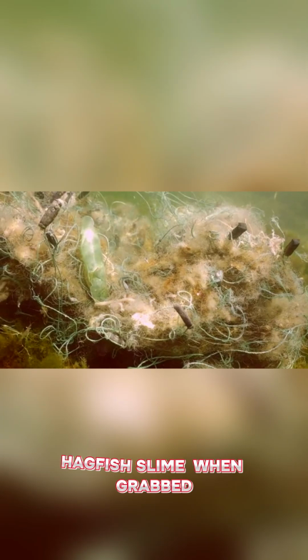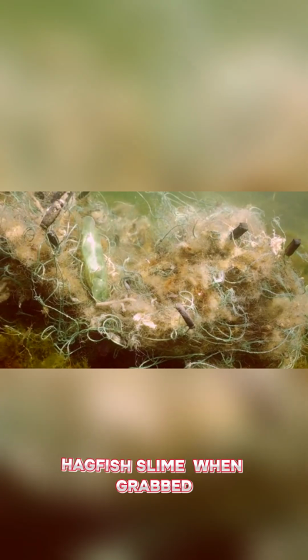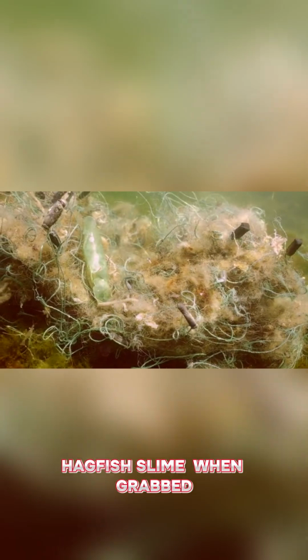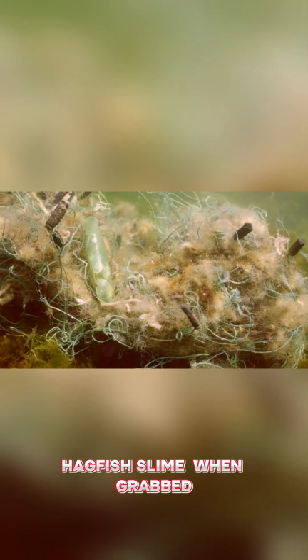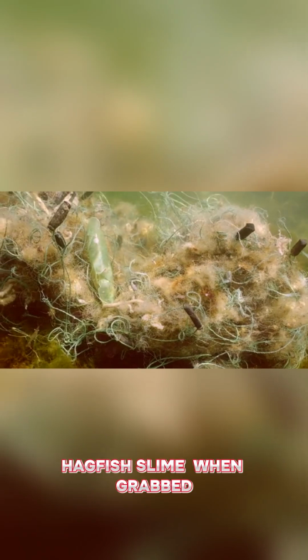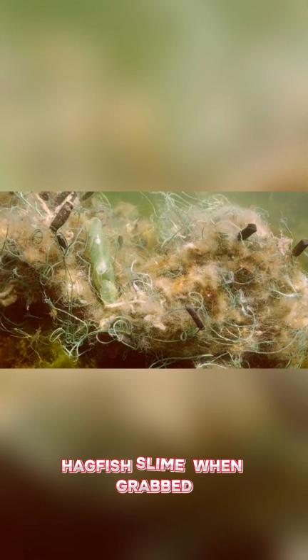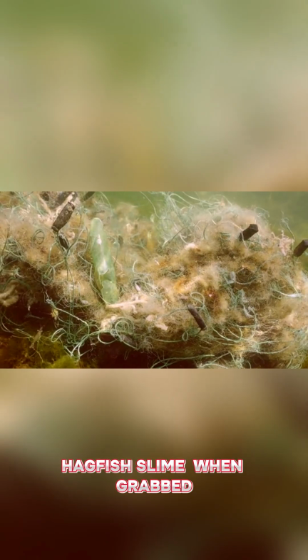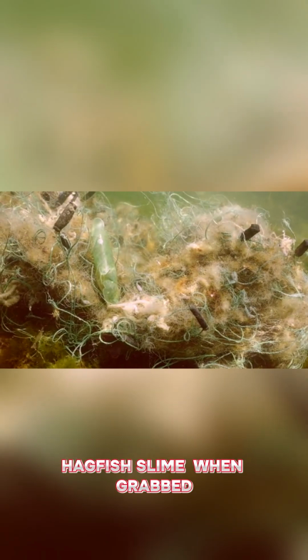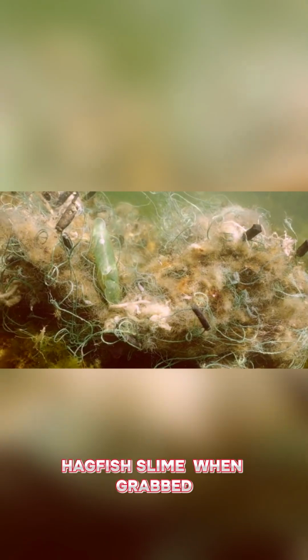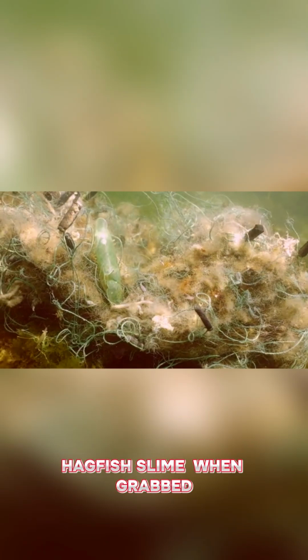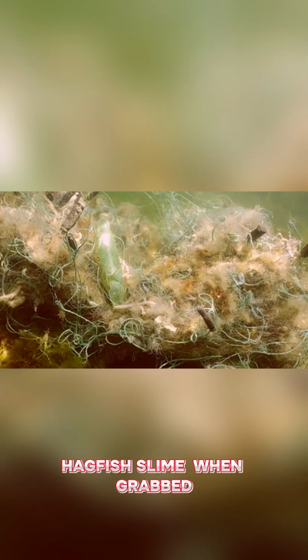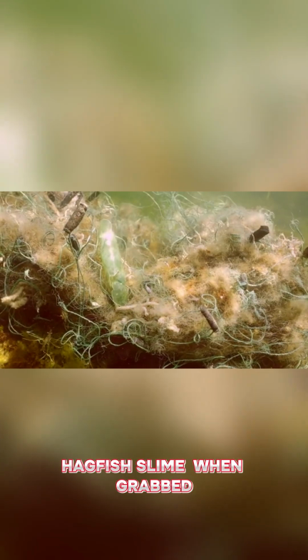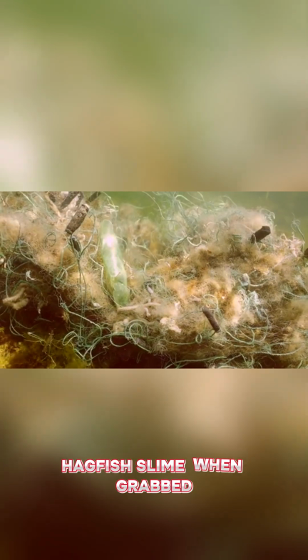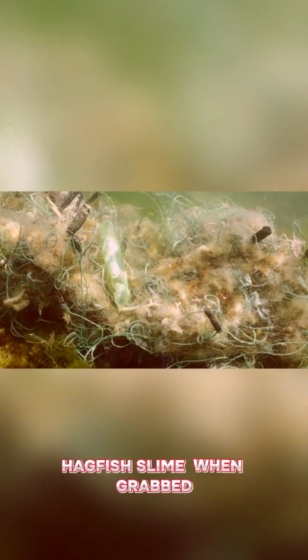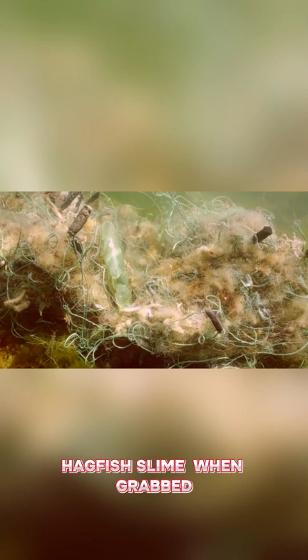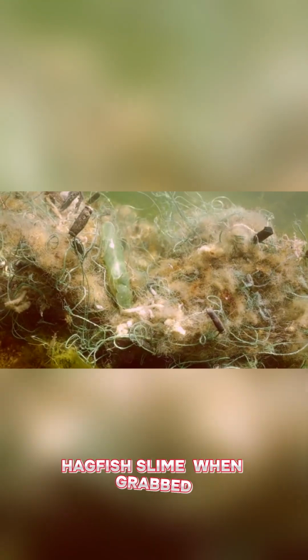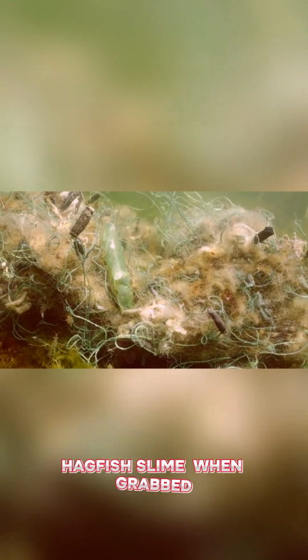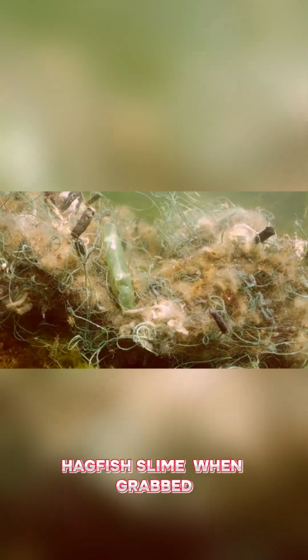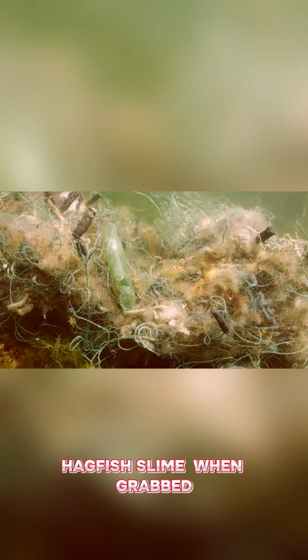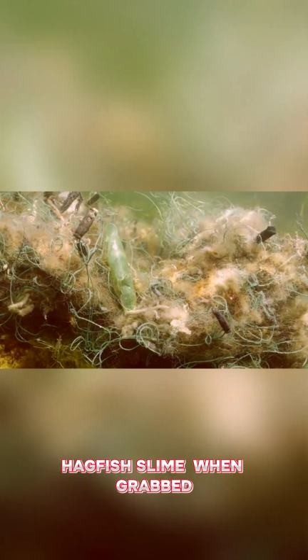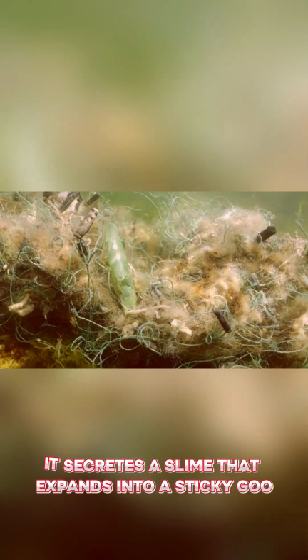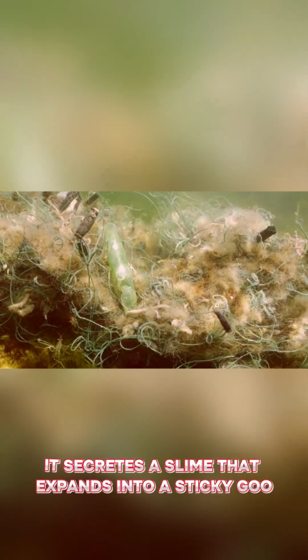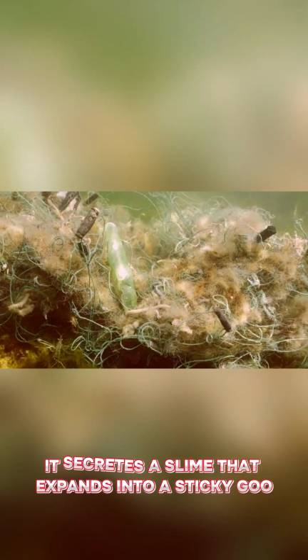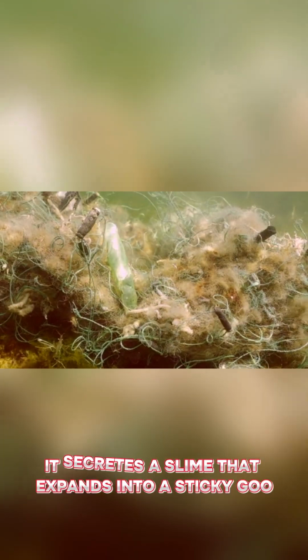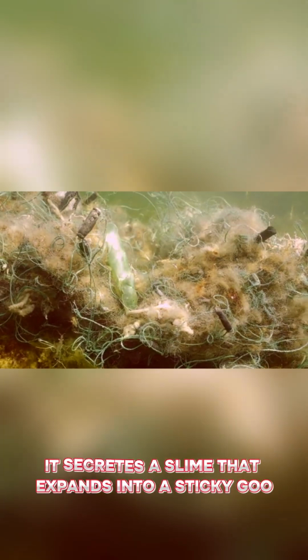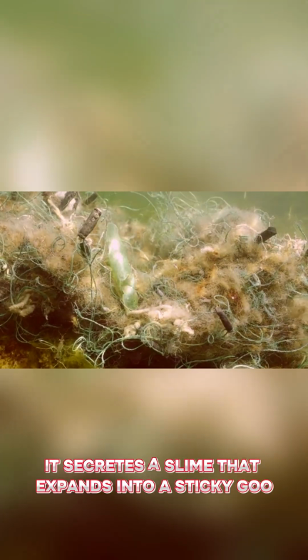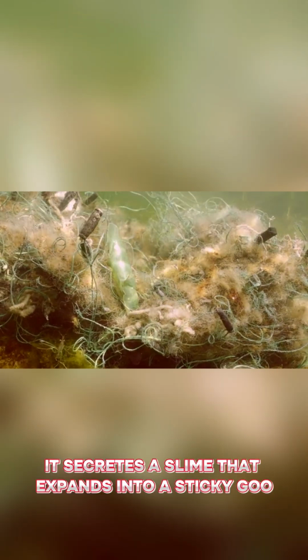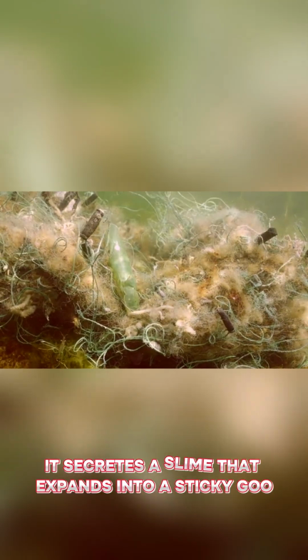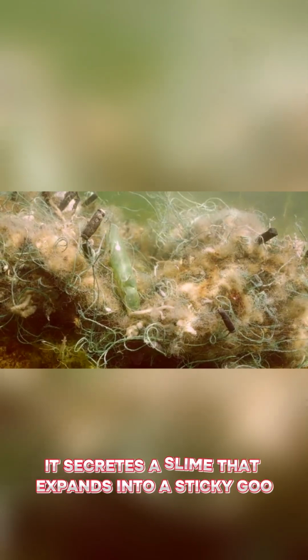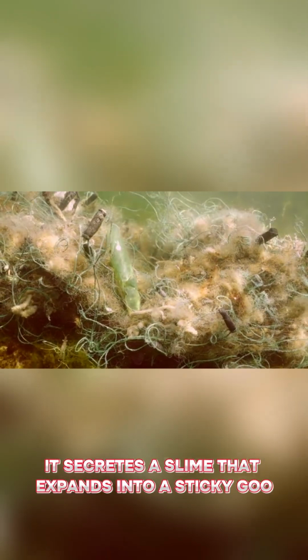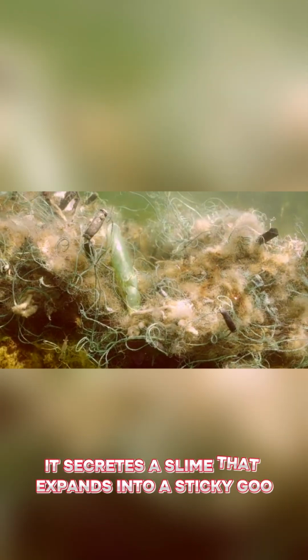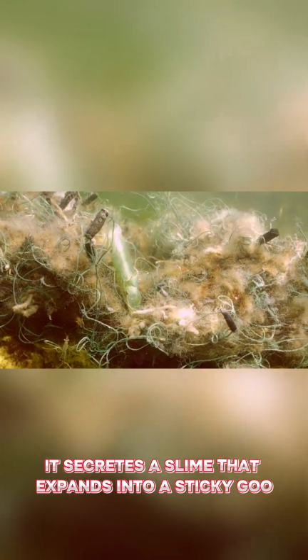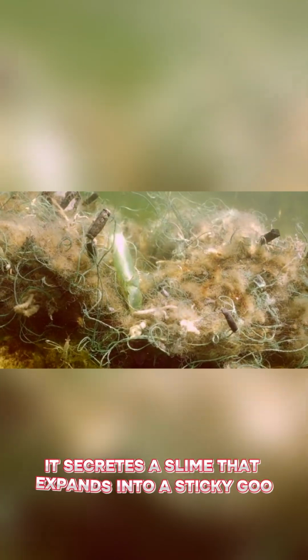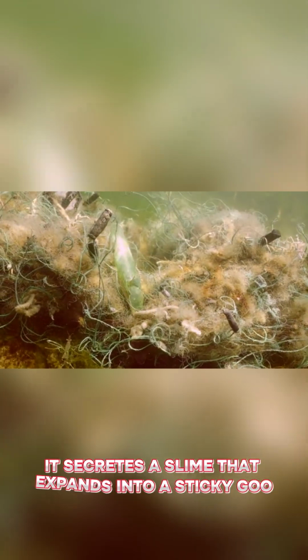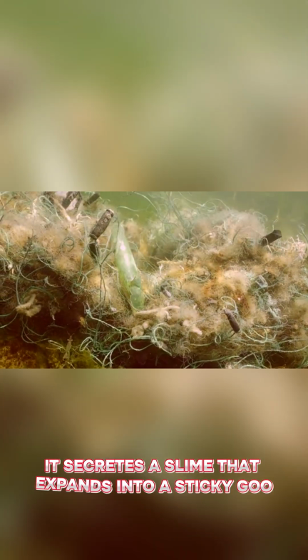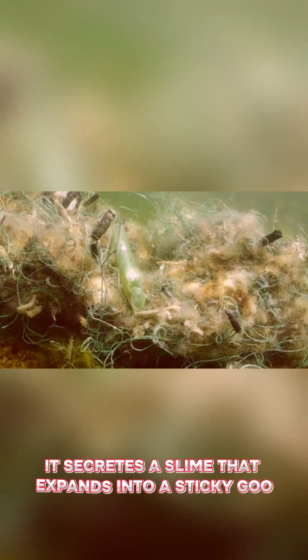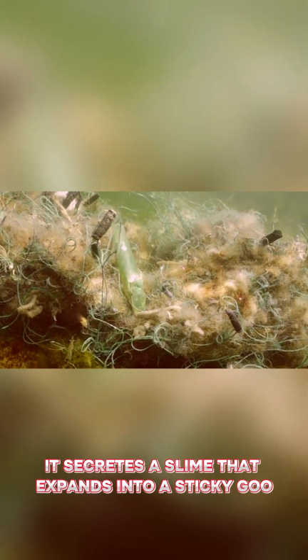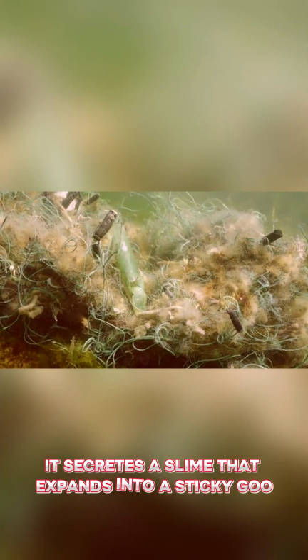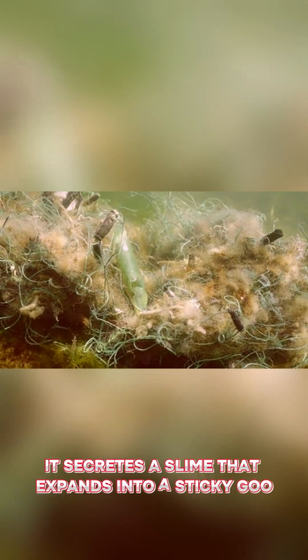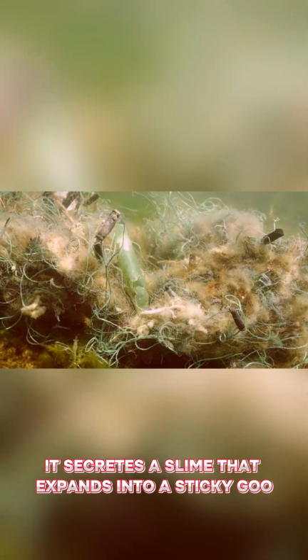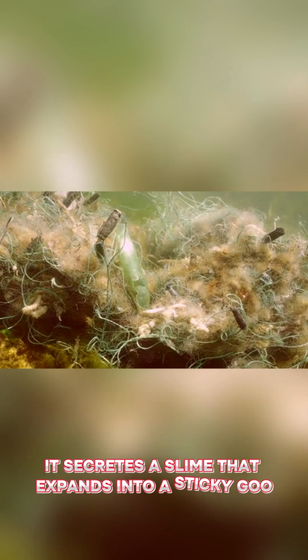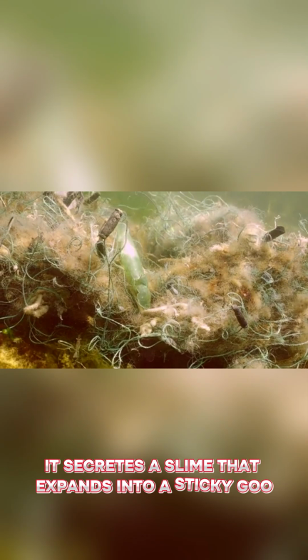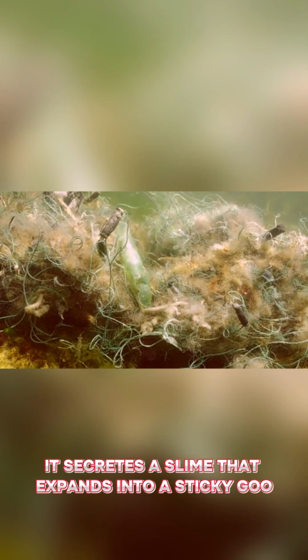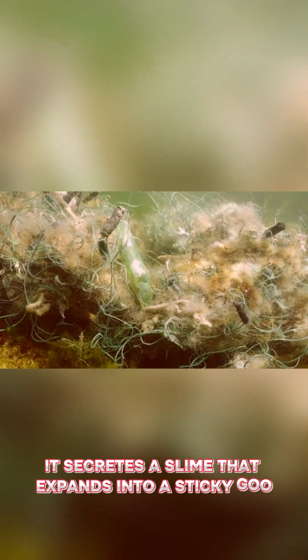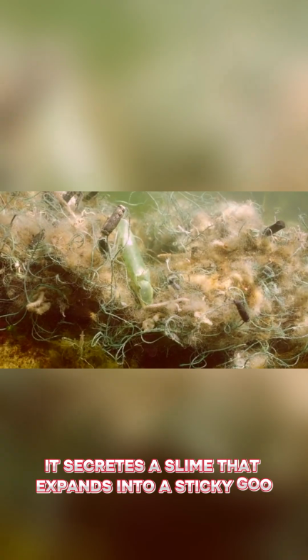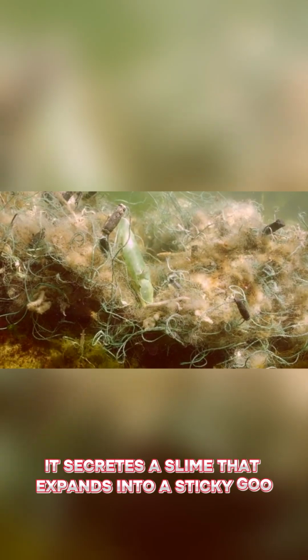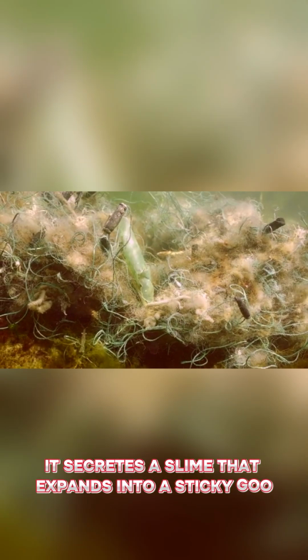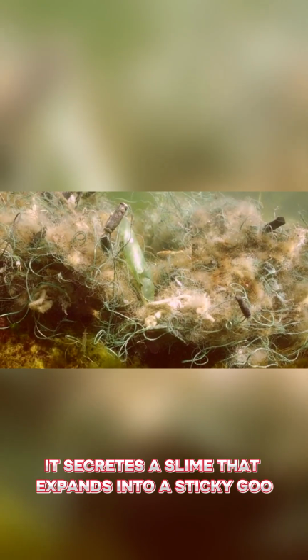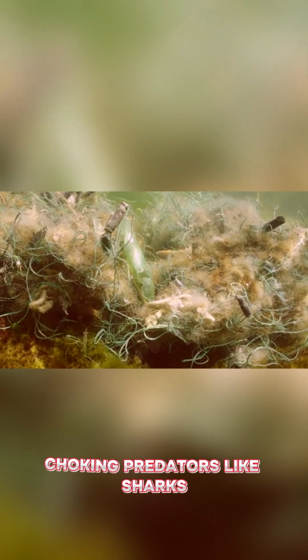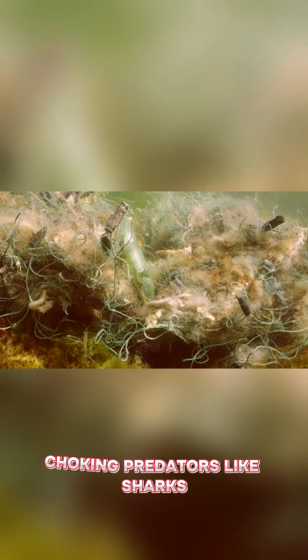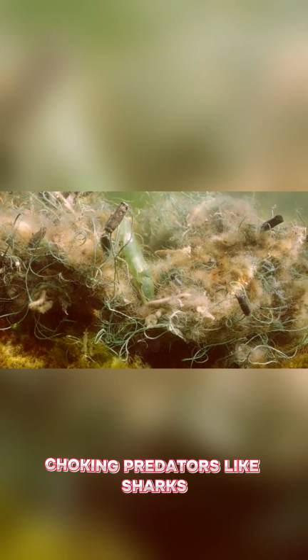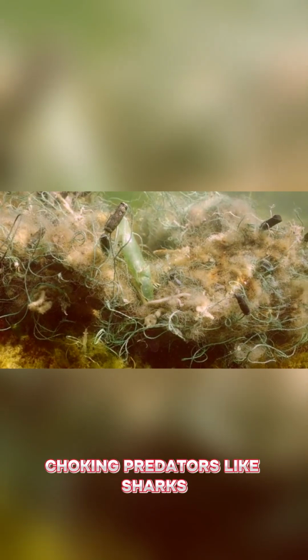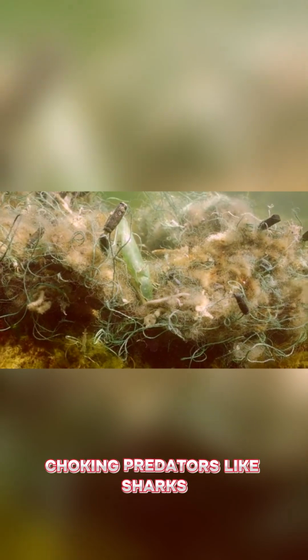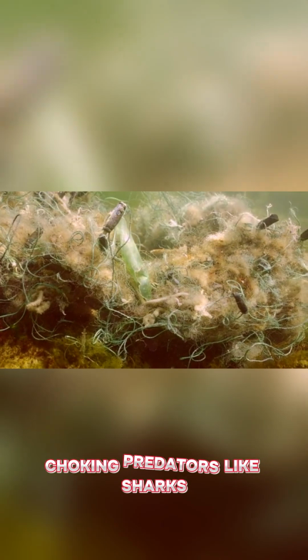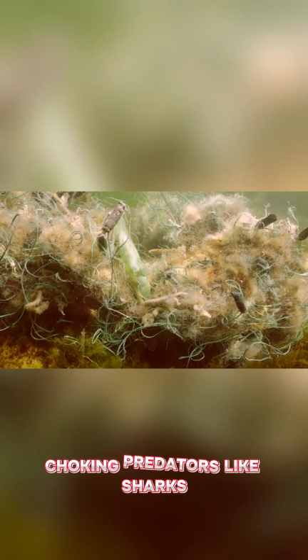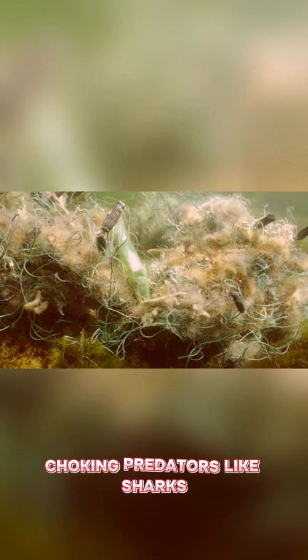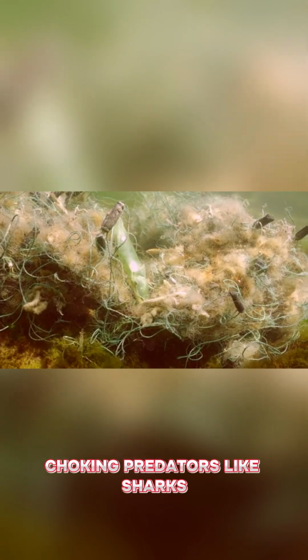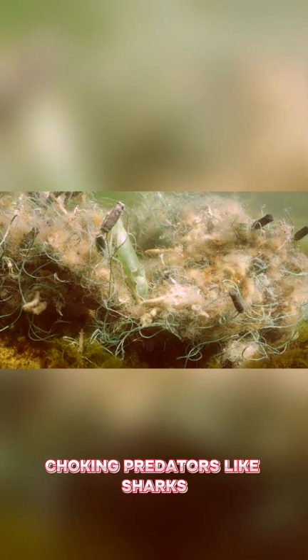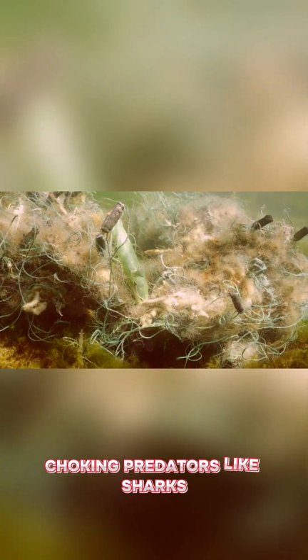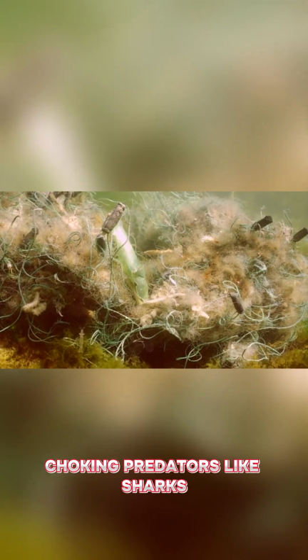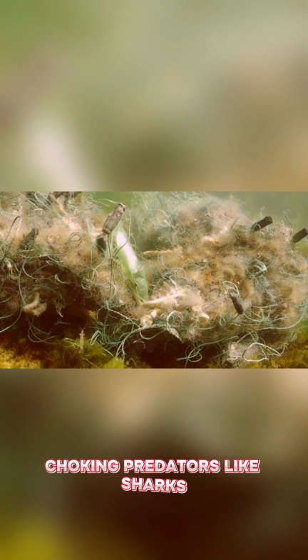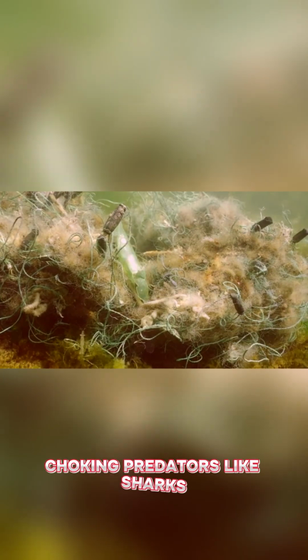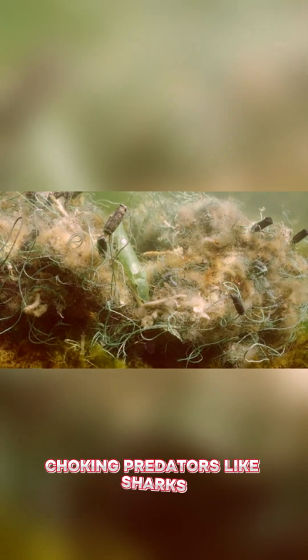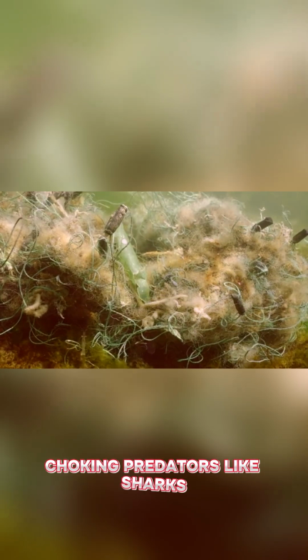Hagfish Slime. When grabbed, it secretes a slime that expands into a sticky goo, choking predators like sharks.